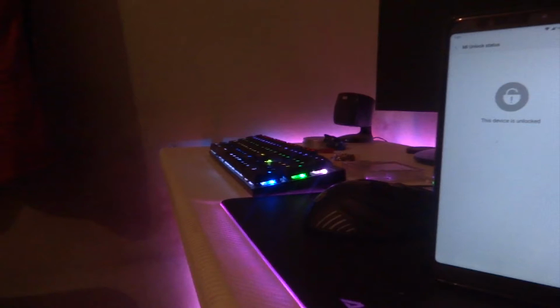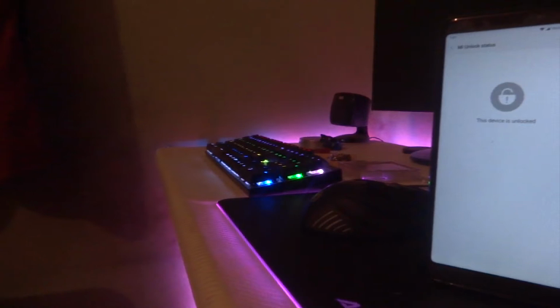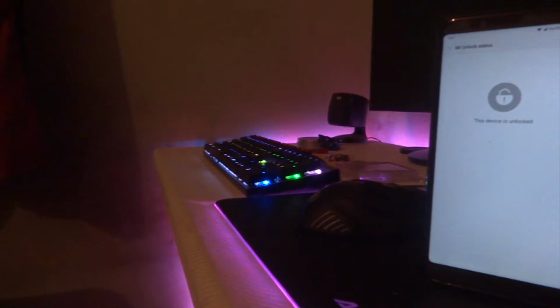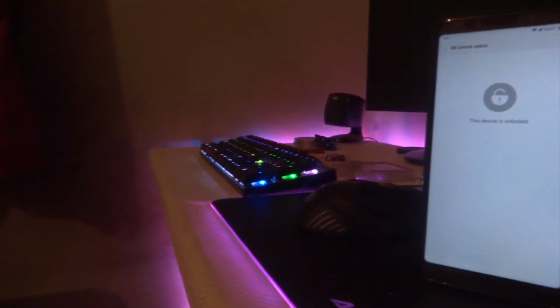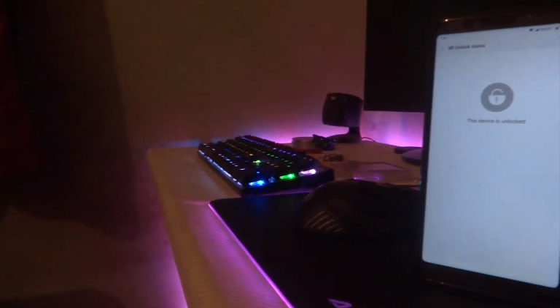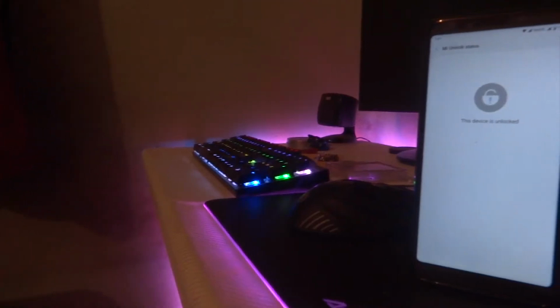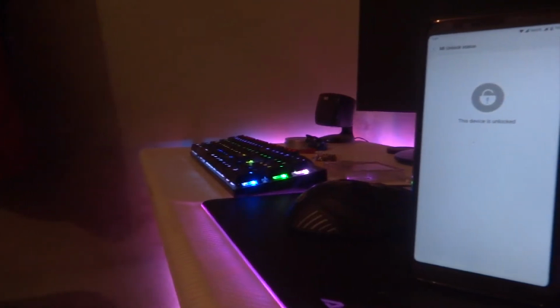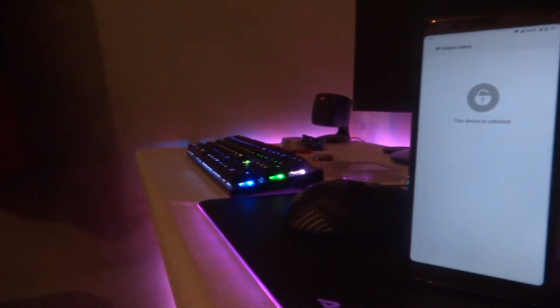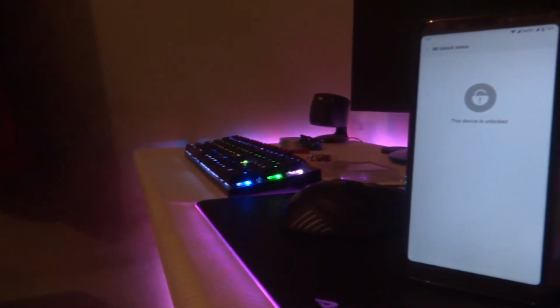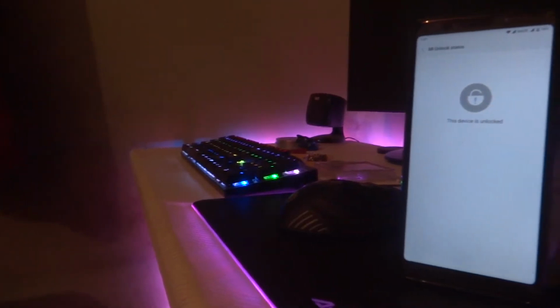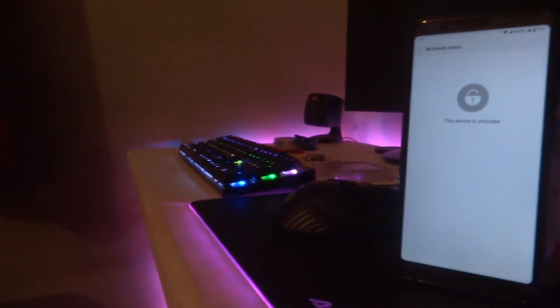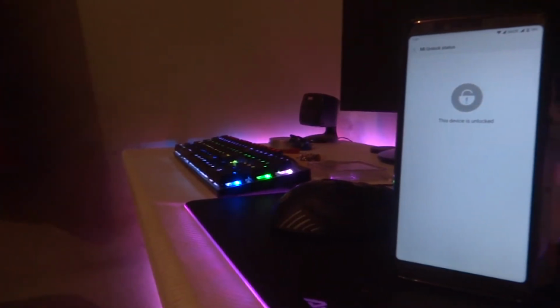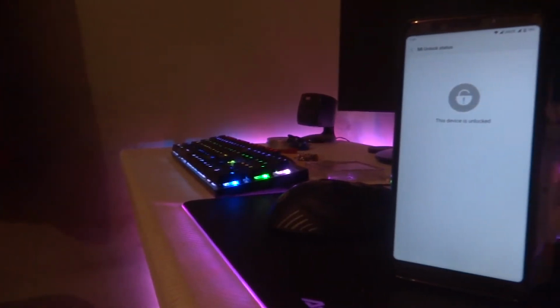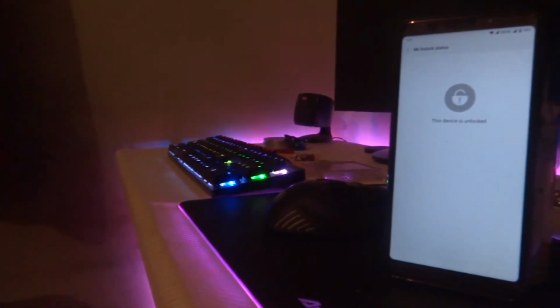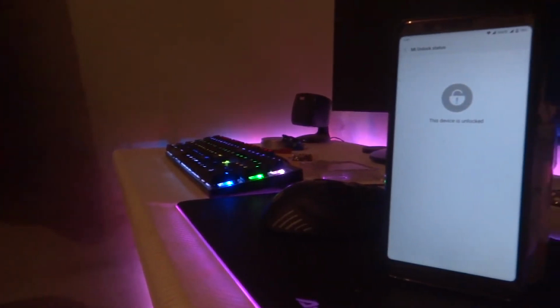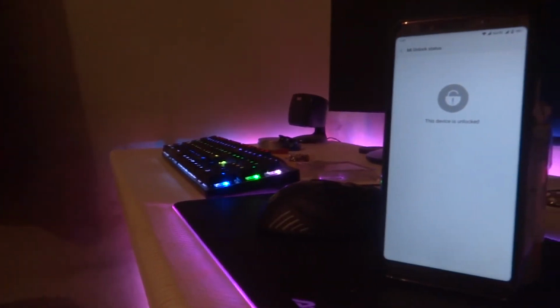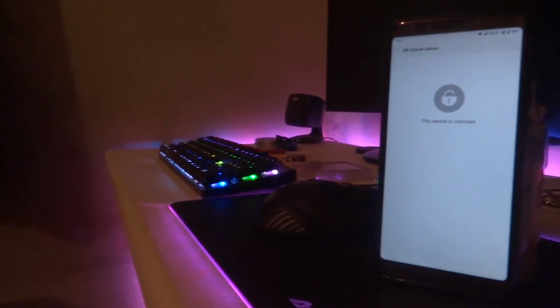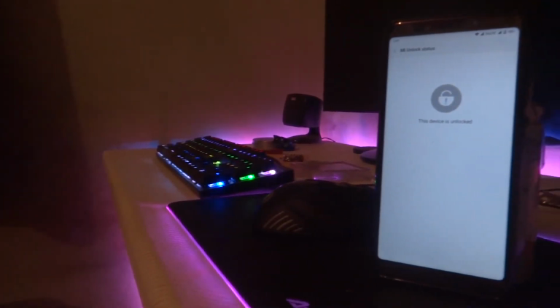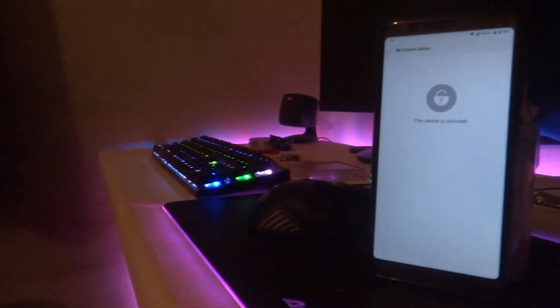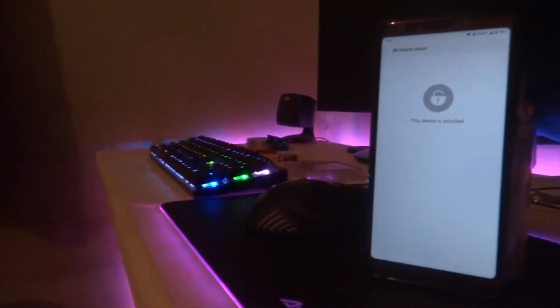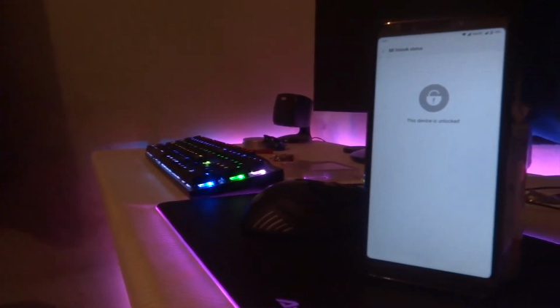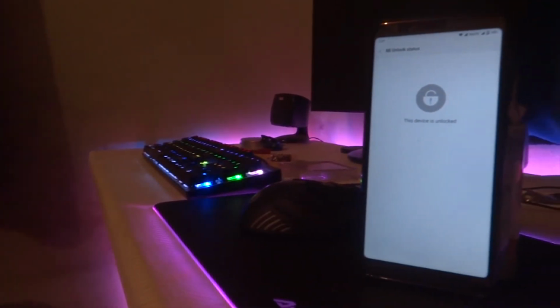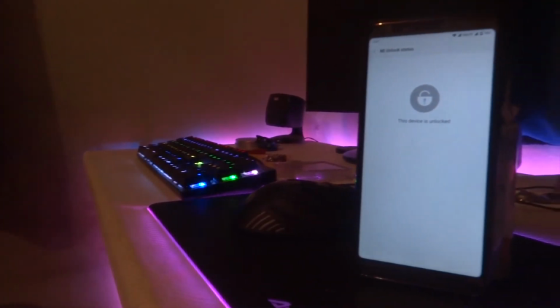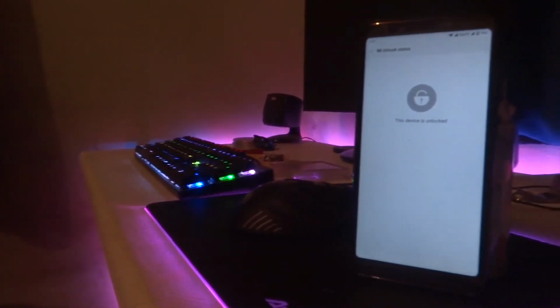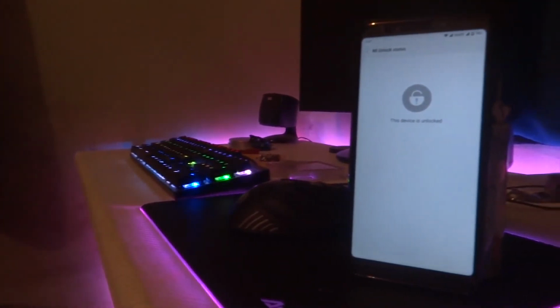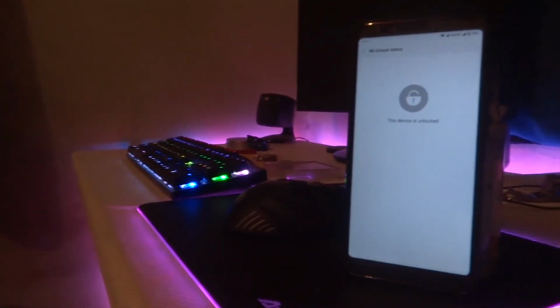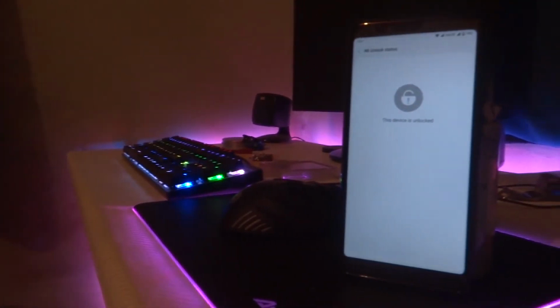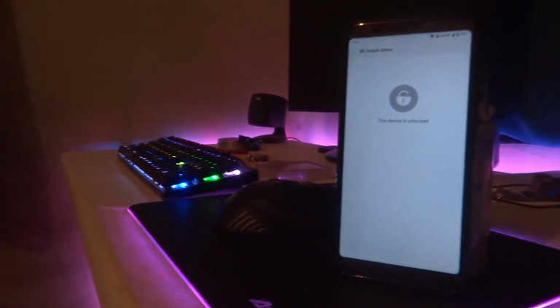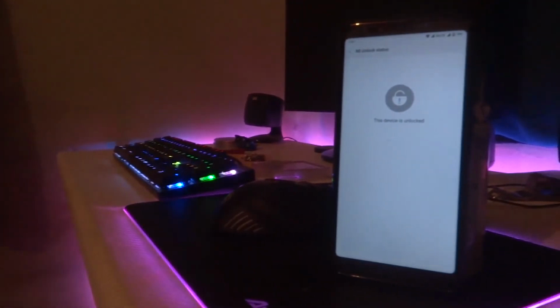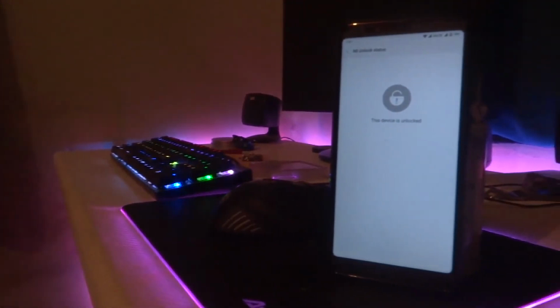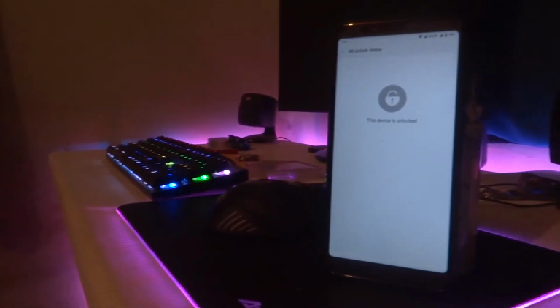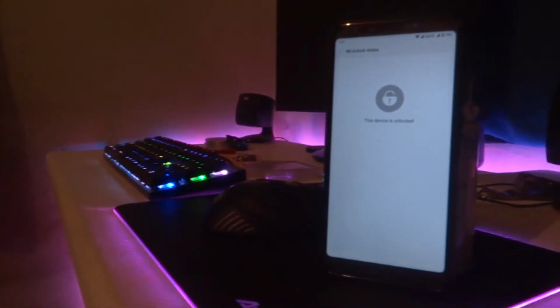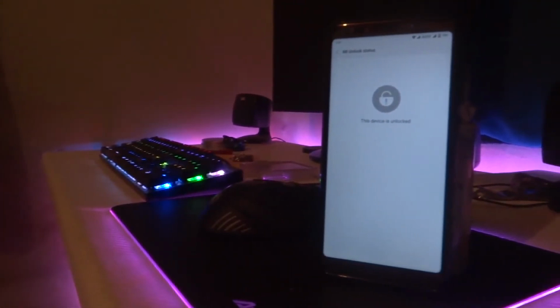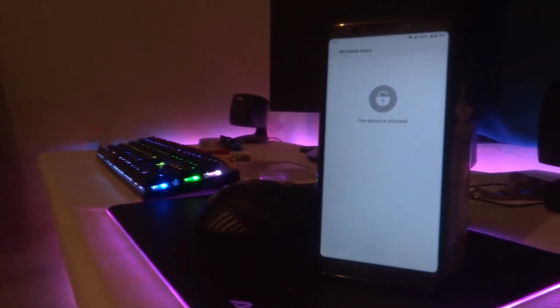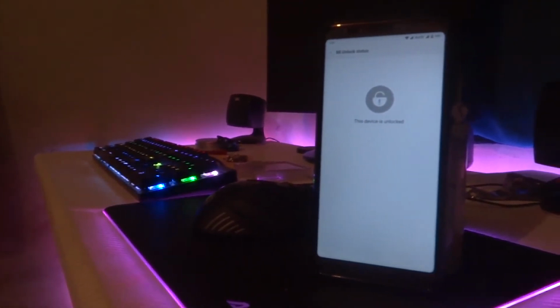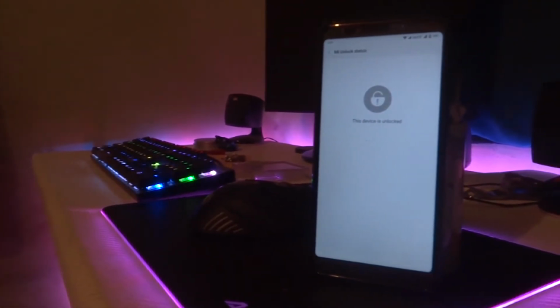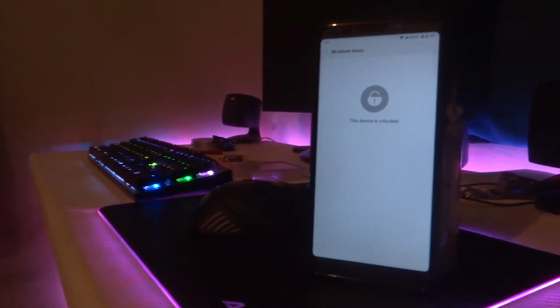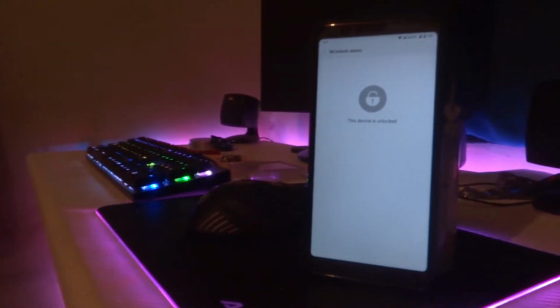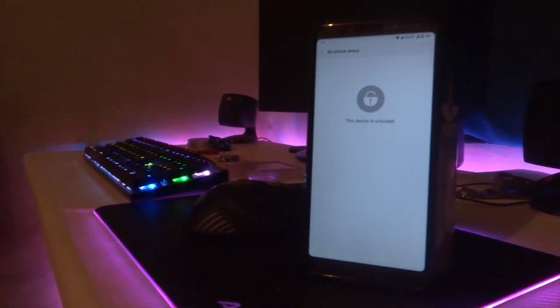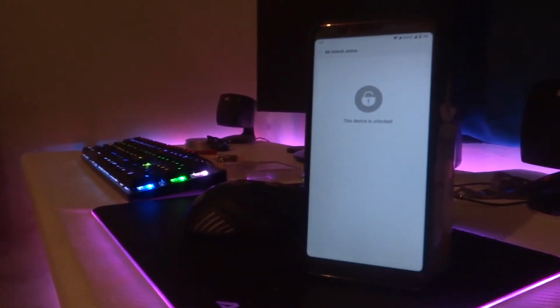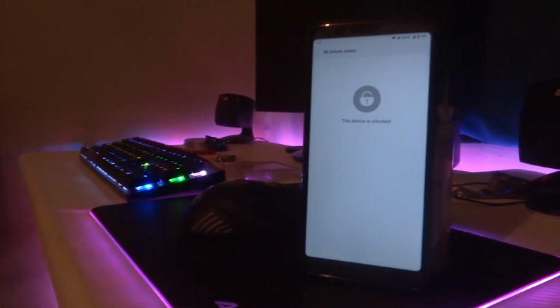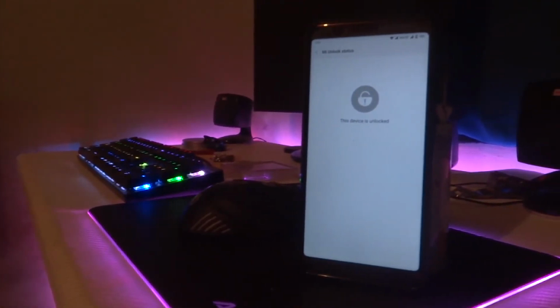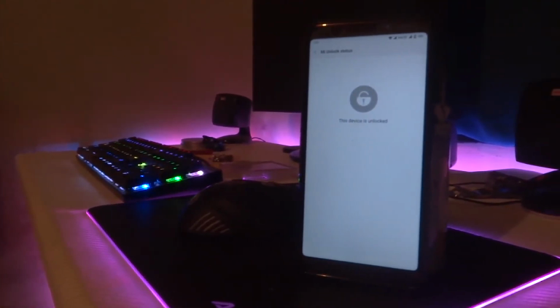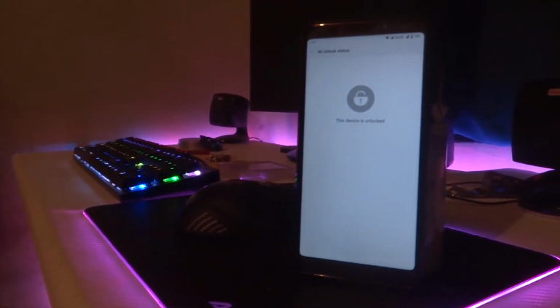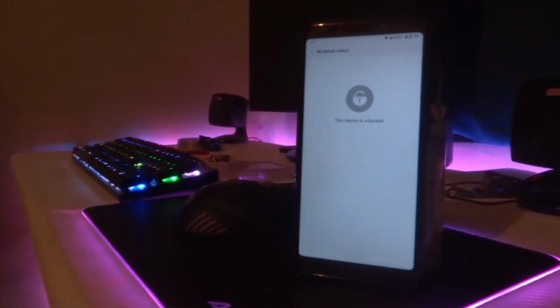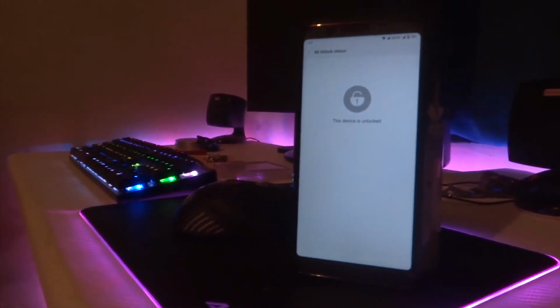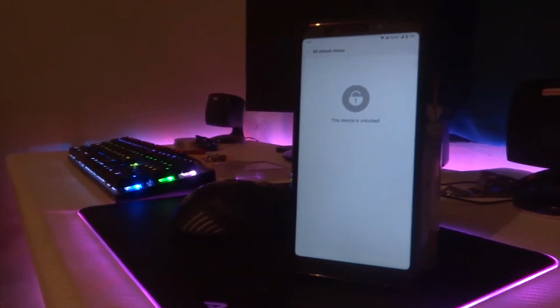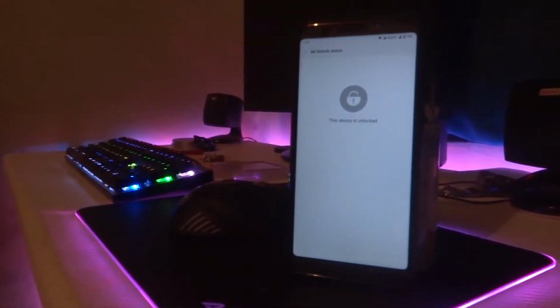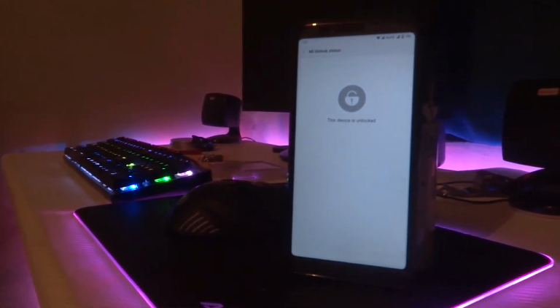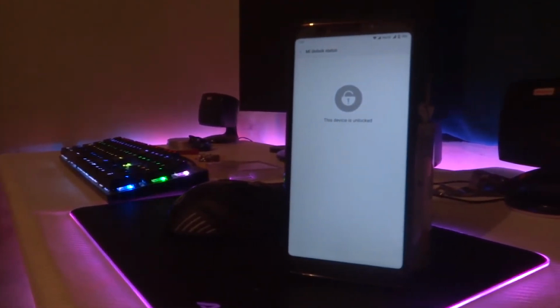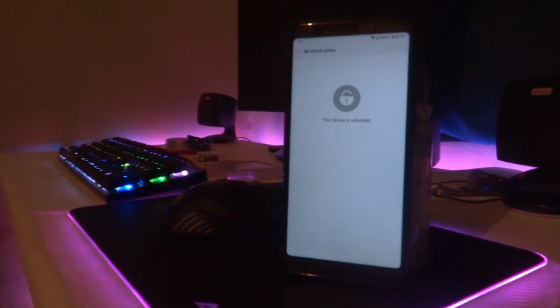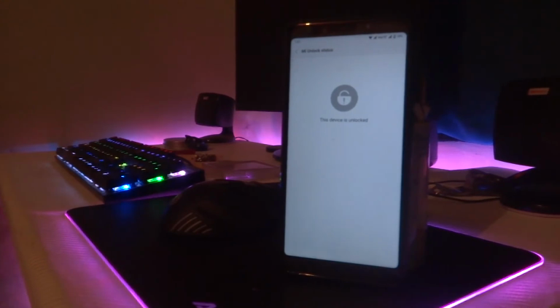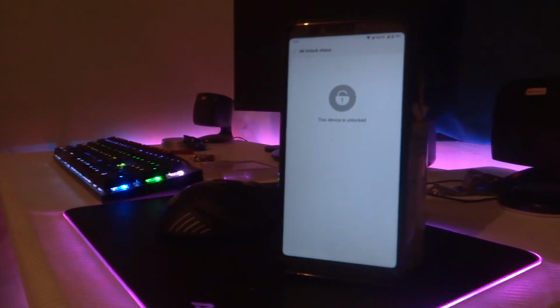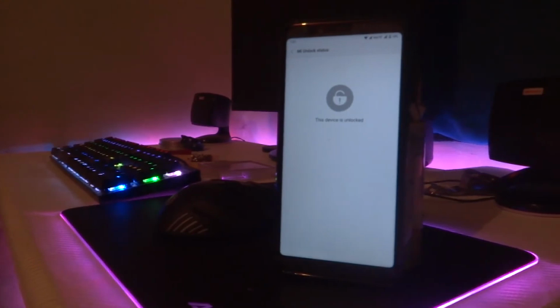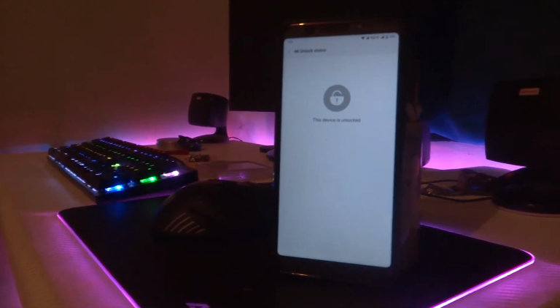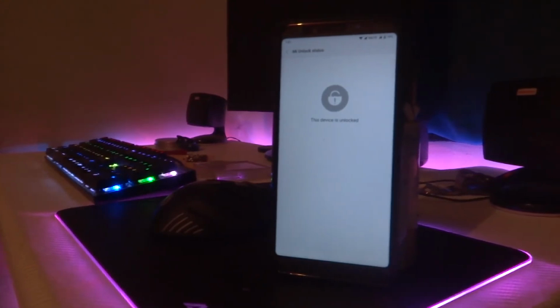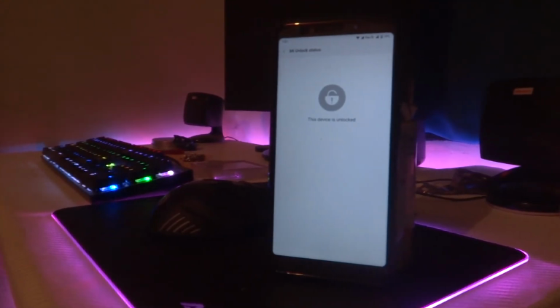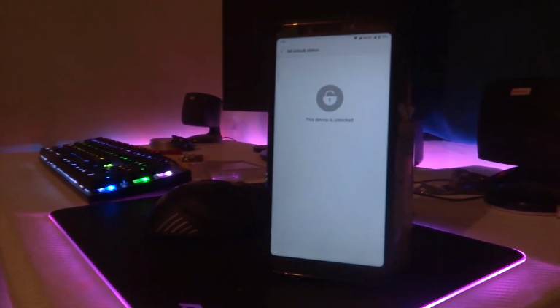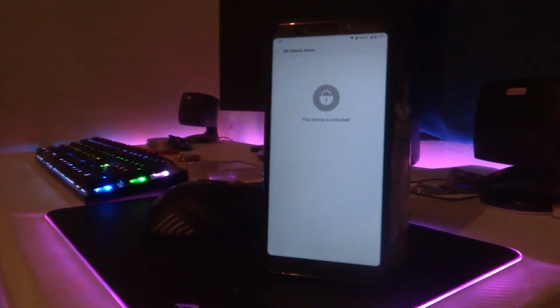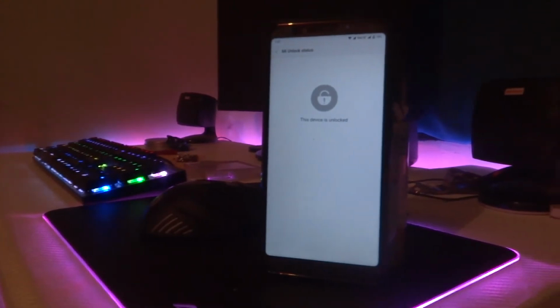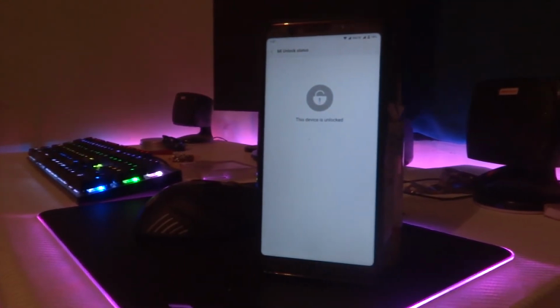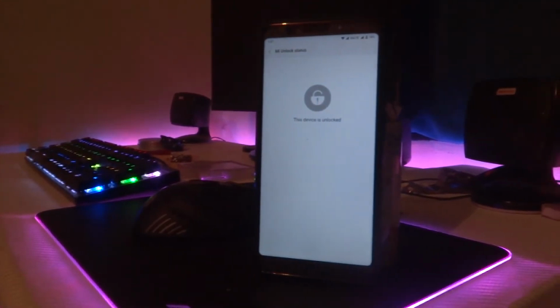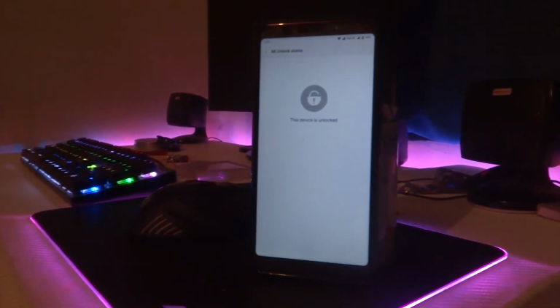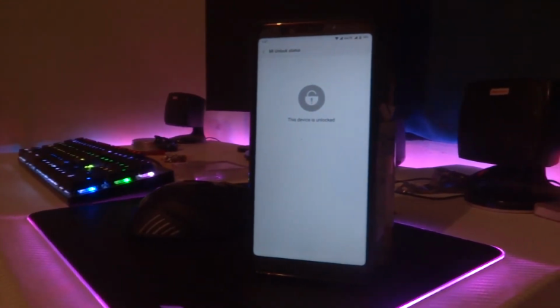Hey guys and welcome back to Tech Solutions. My name is Avishek and today I am going to show you how to unlock your Redmi Note 5 Pro.